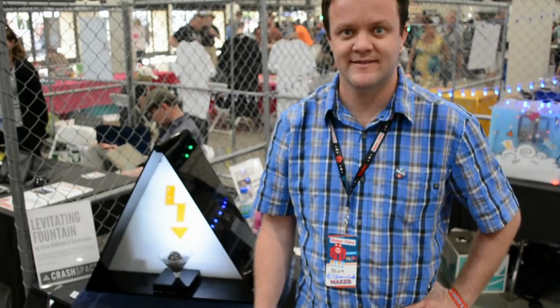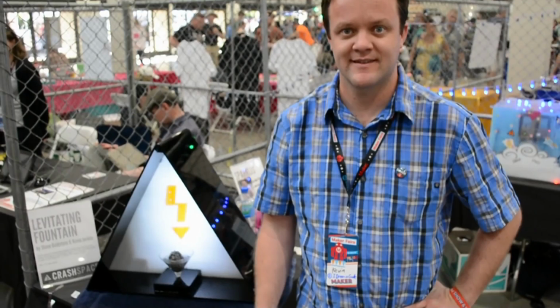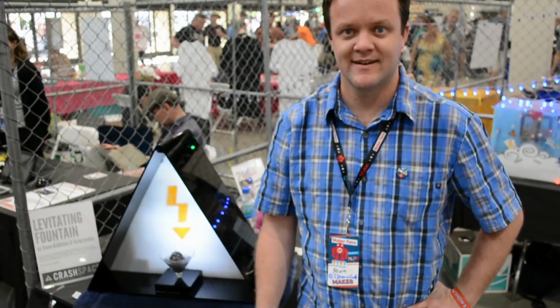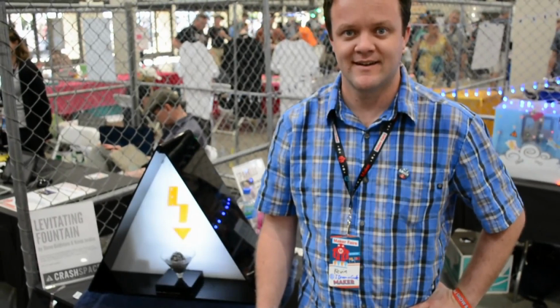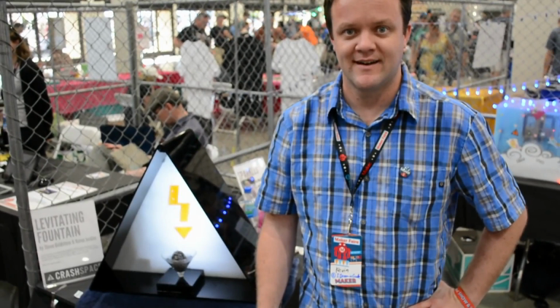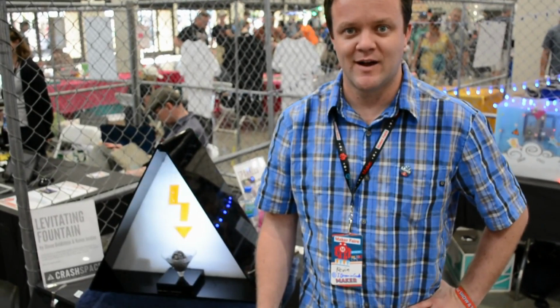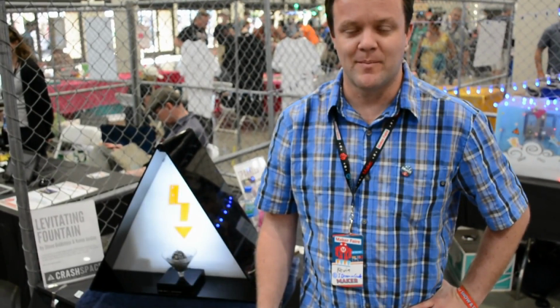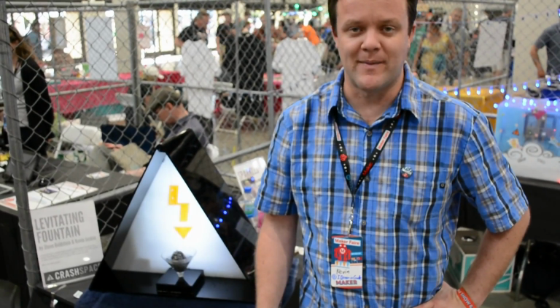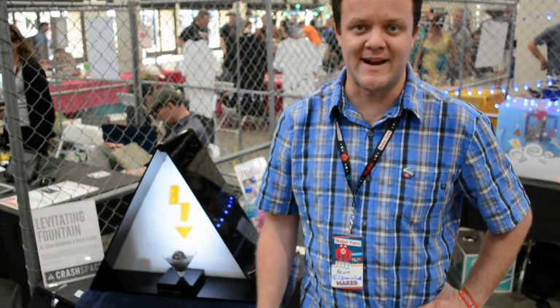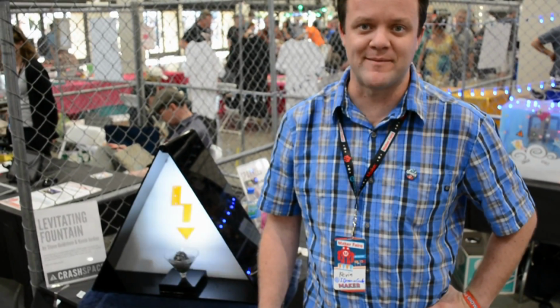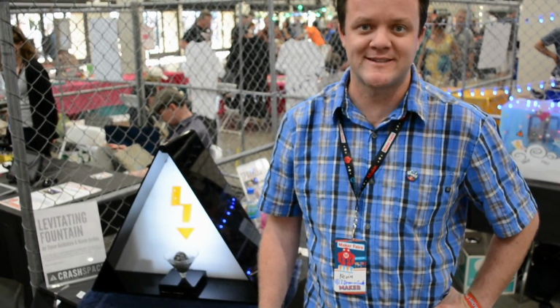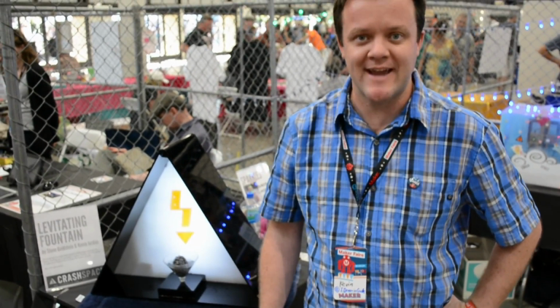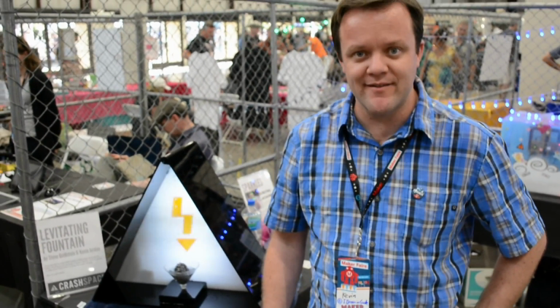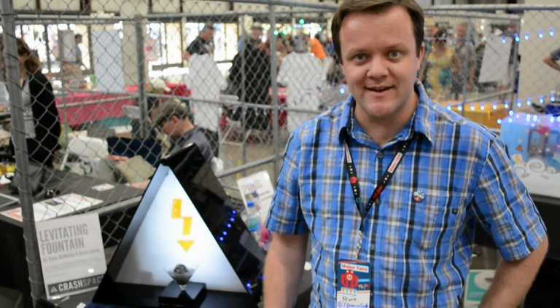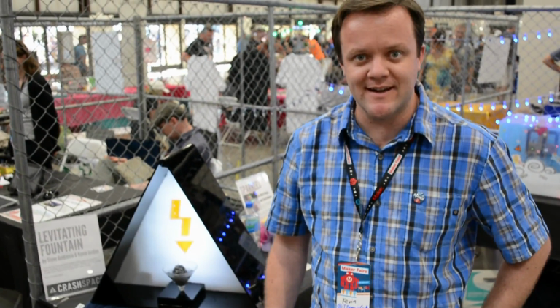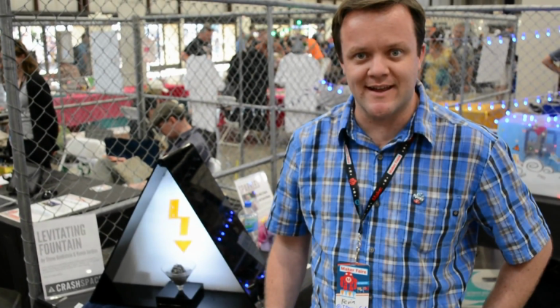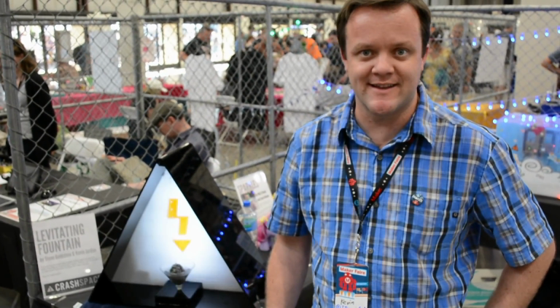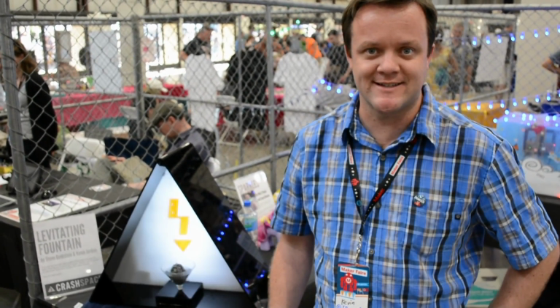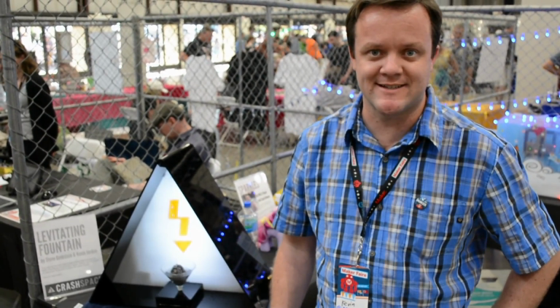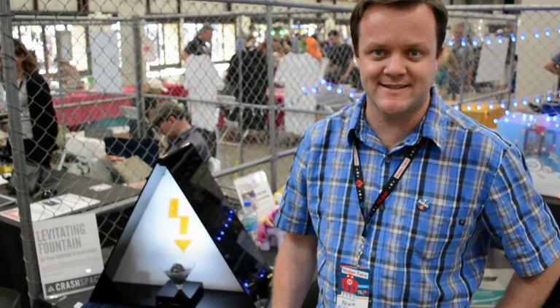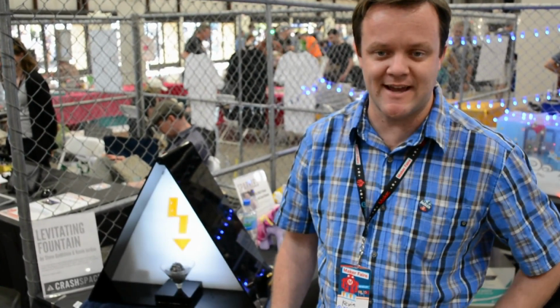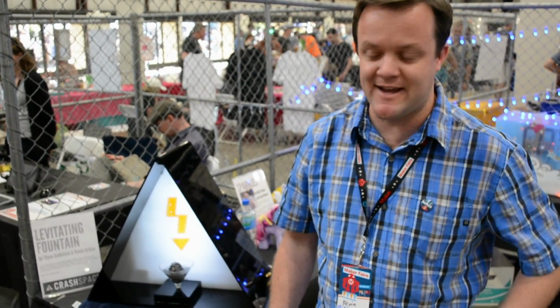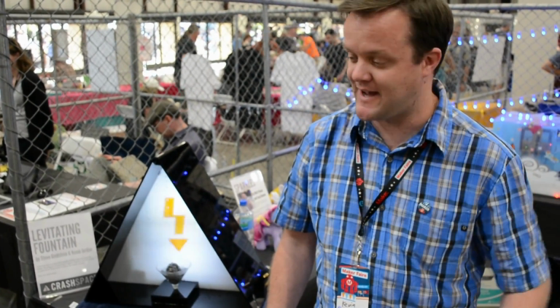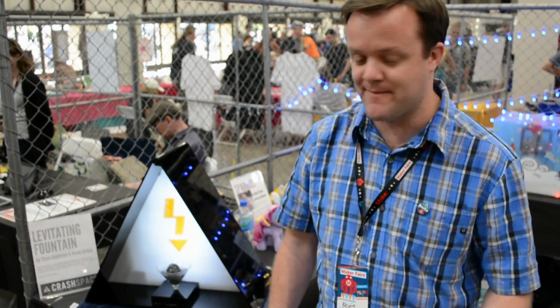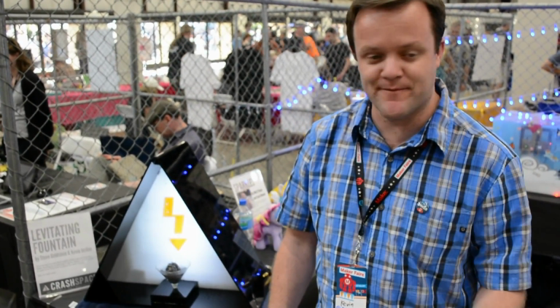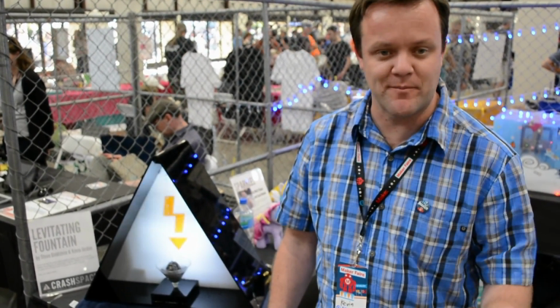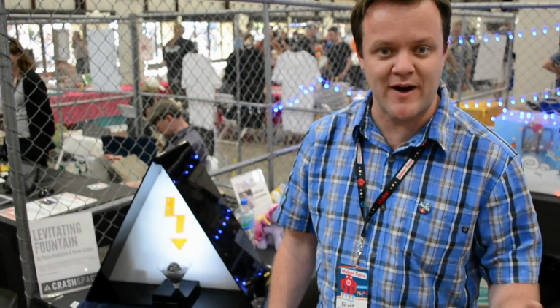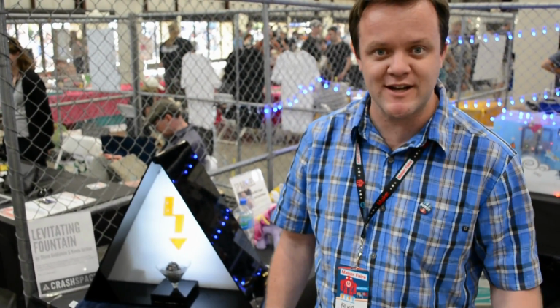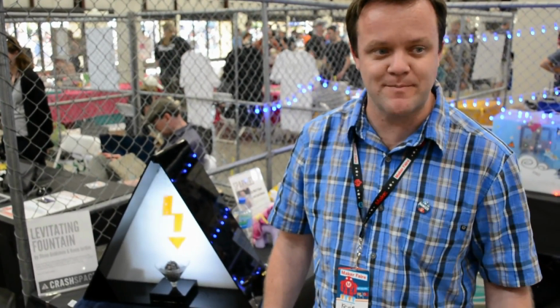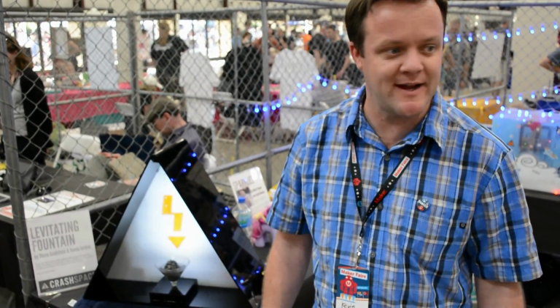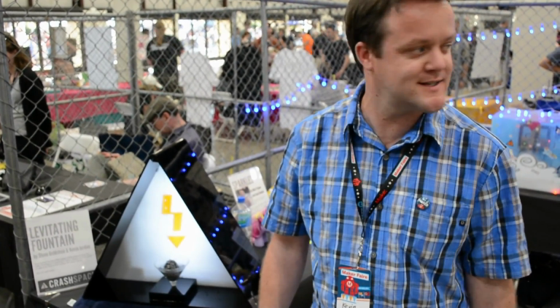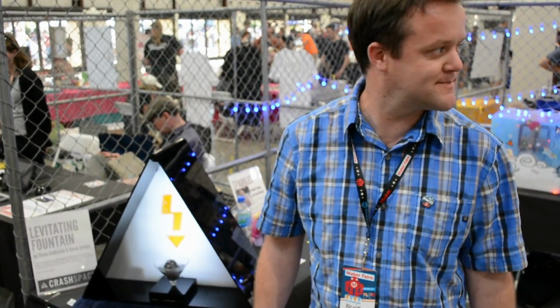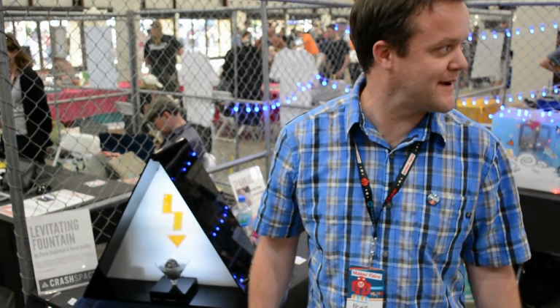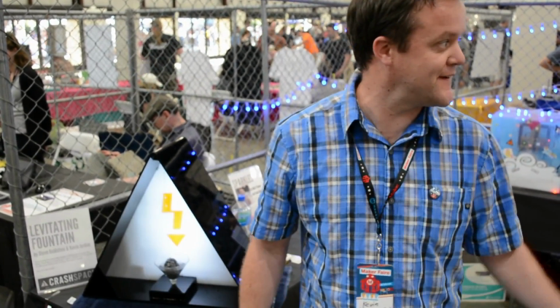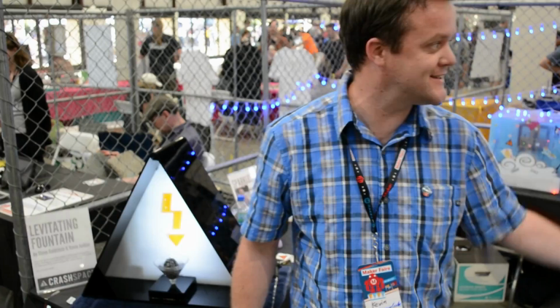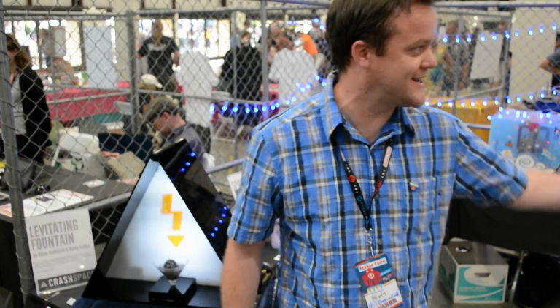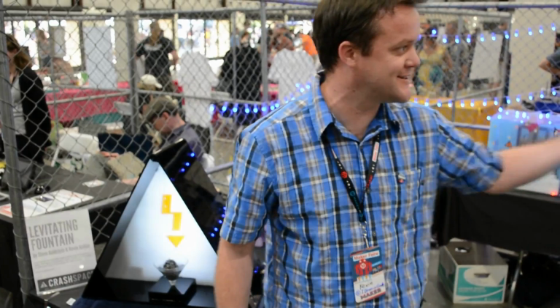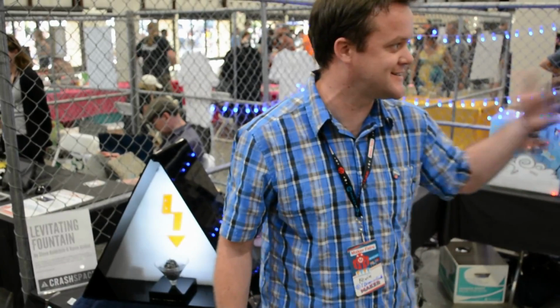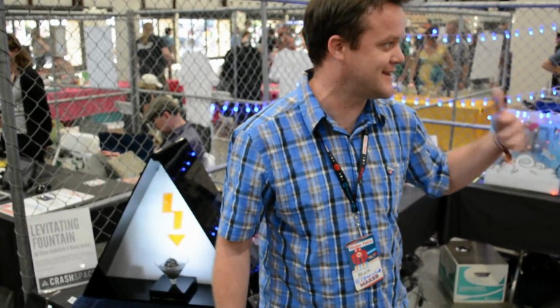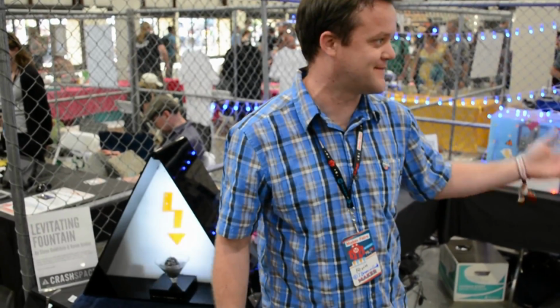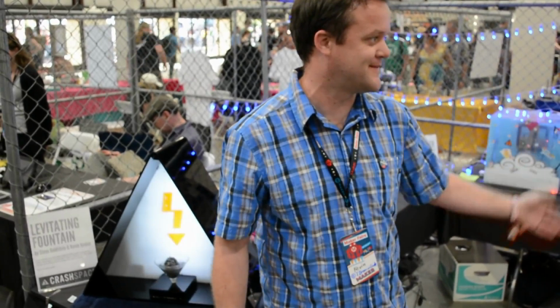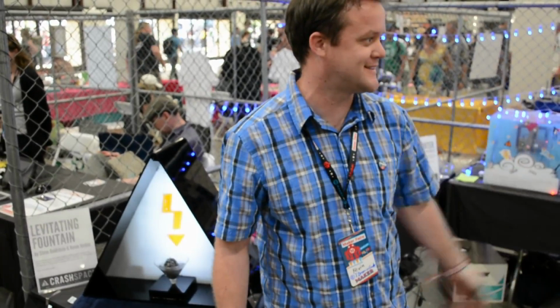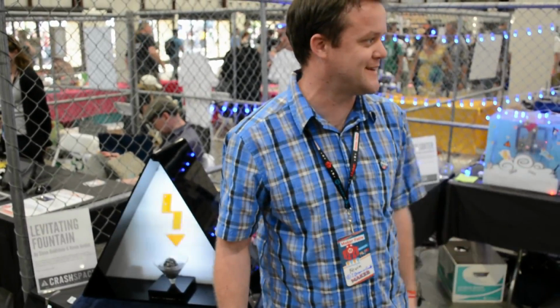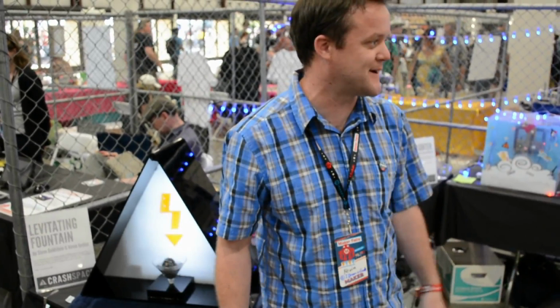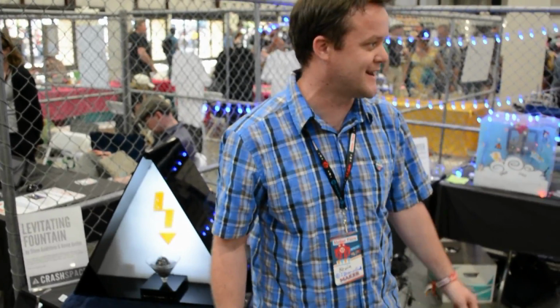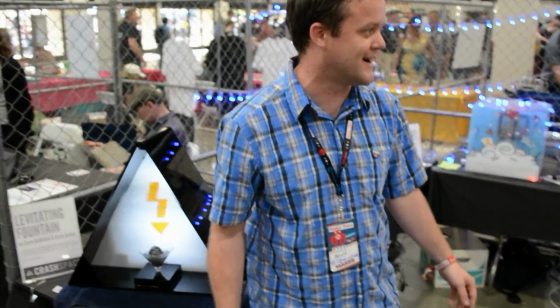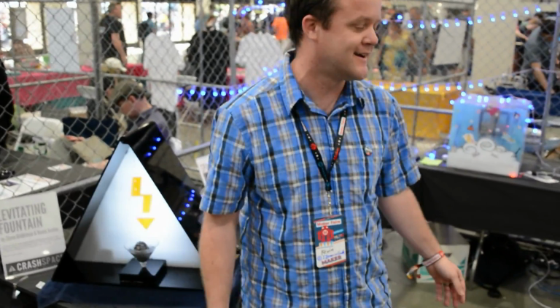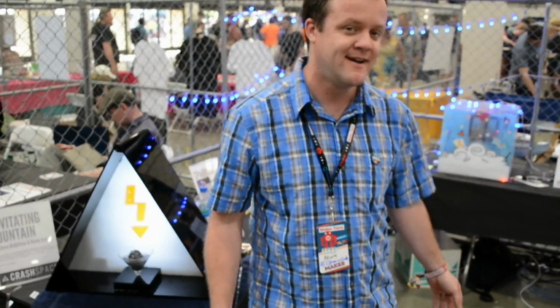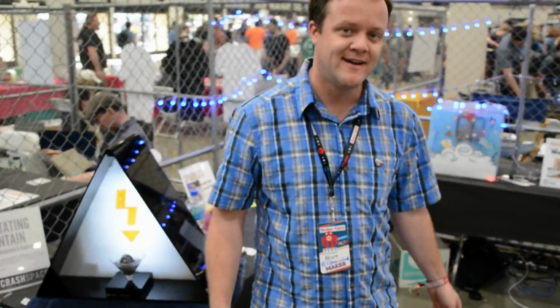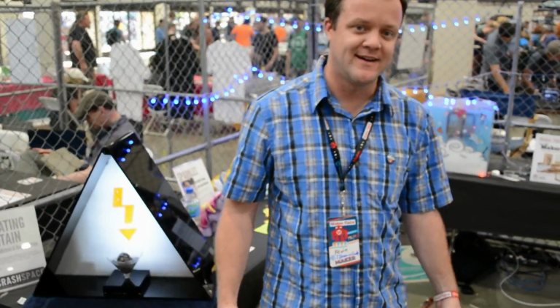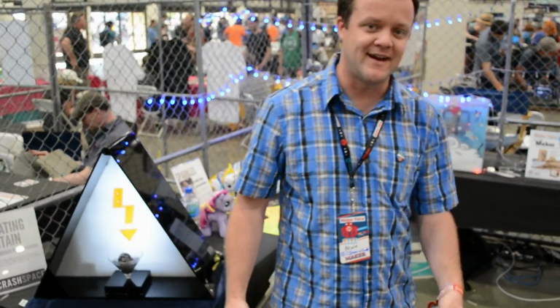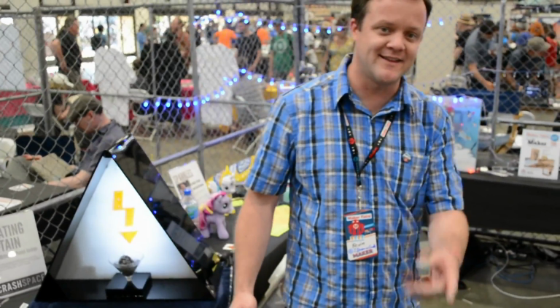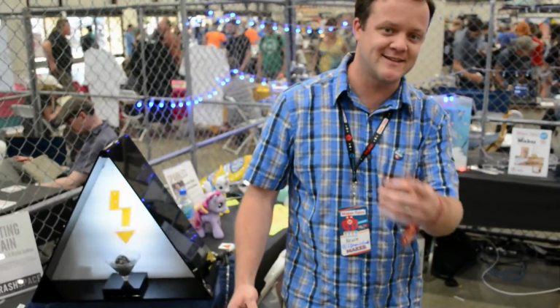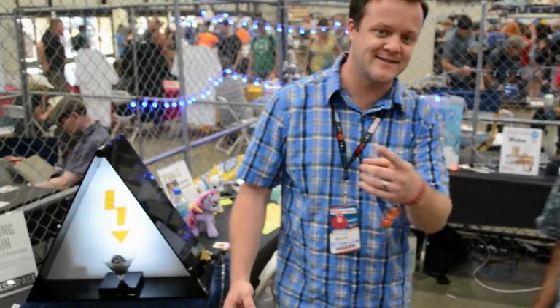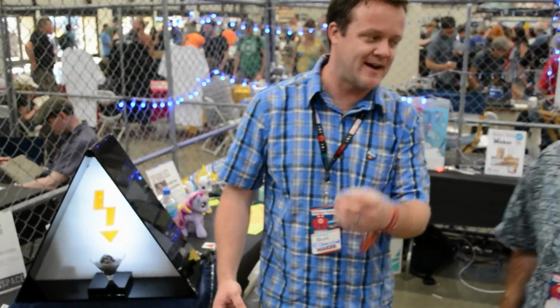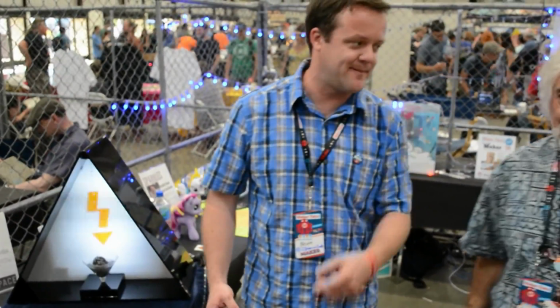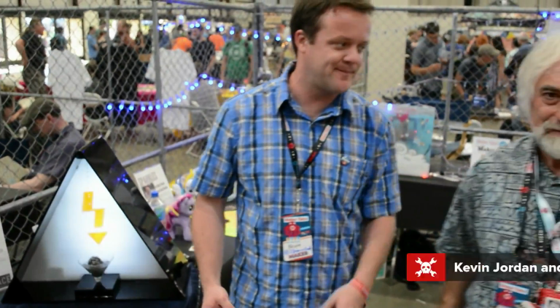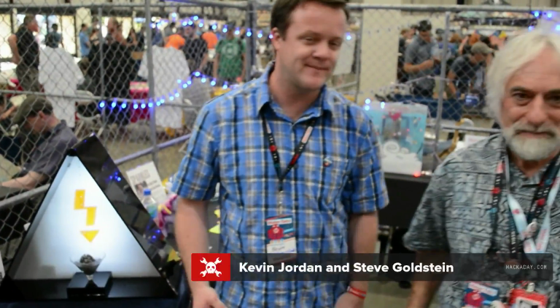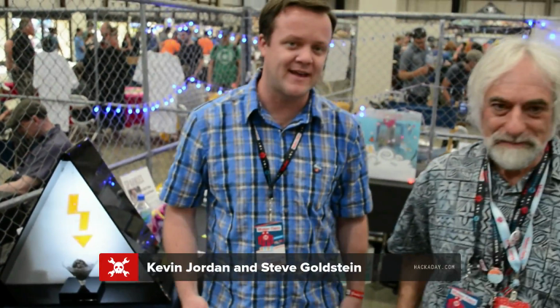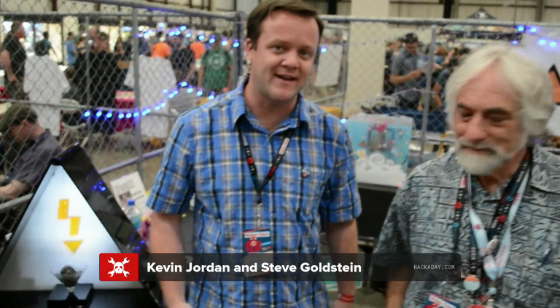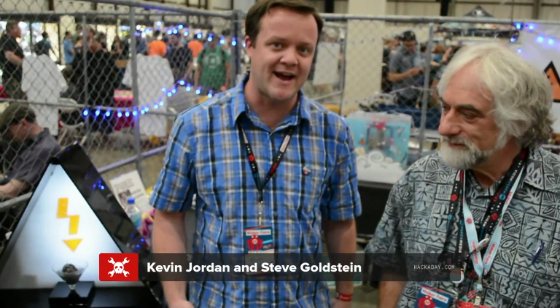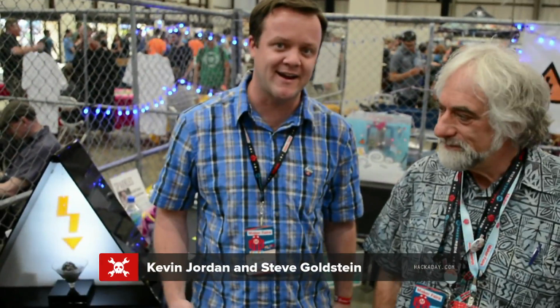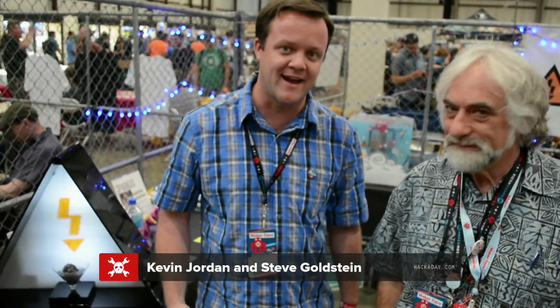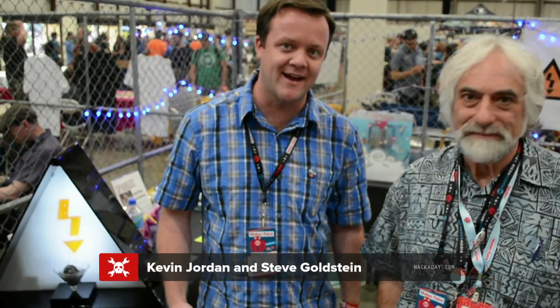My name is Kevin. I'm from Crash Space. My friends, here's Steve. Steve's right here. This is Nakaday.